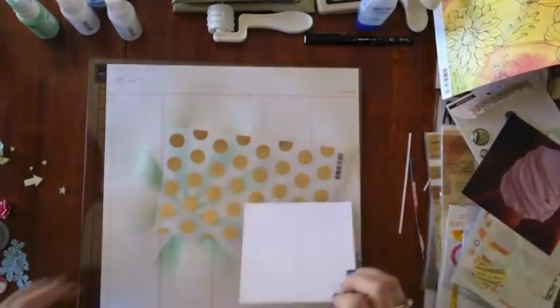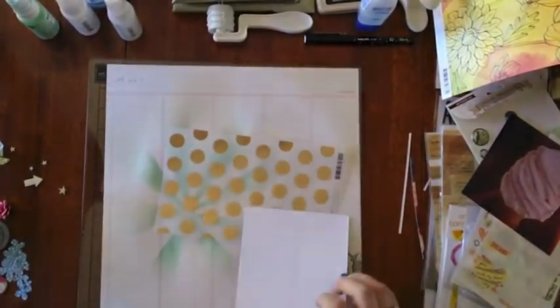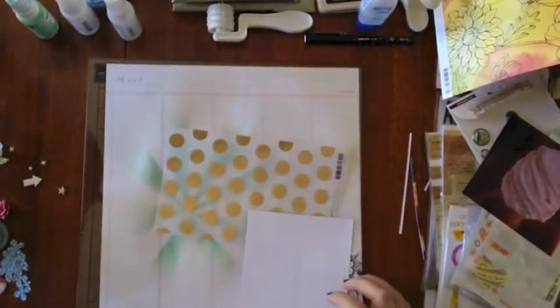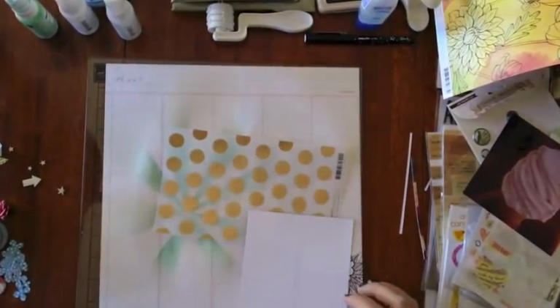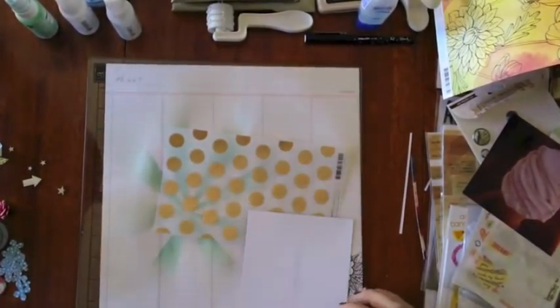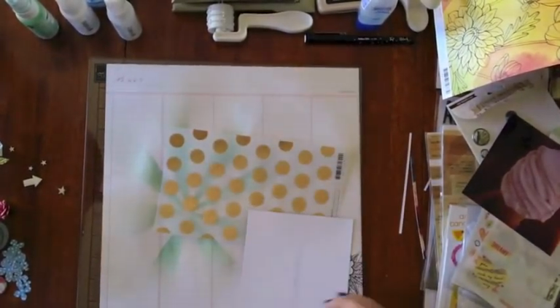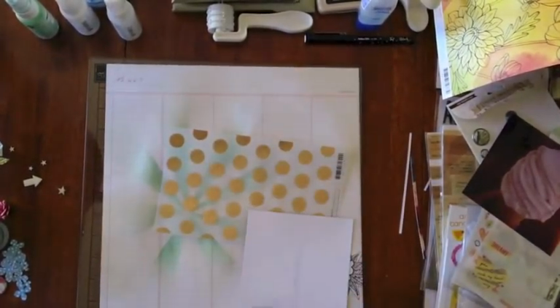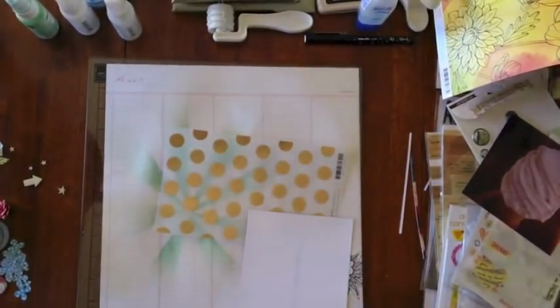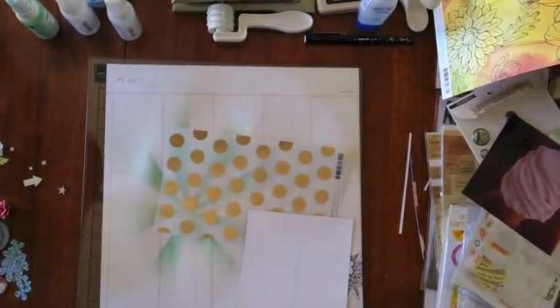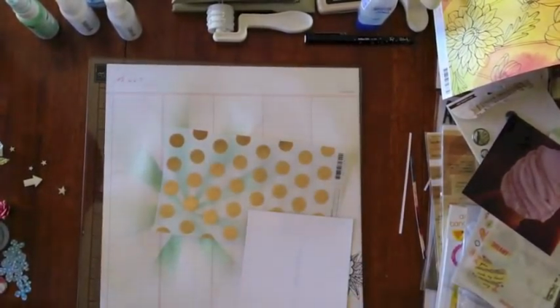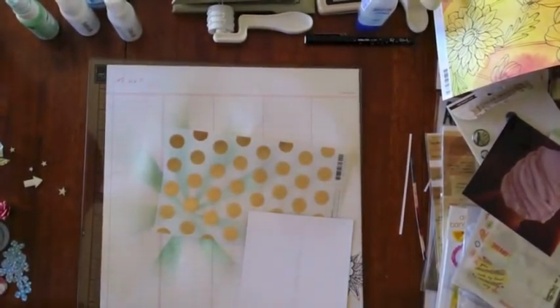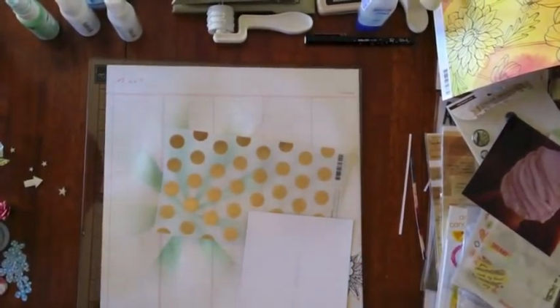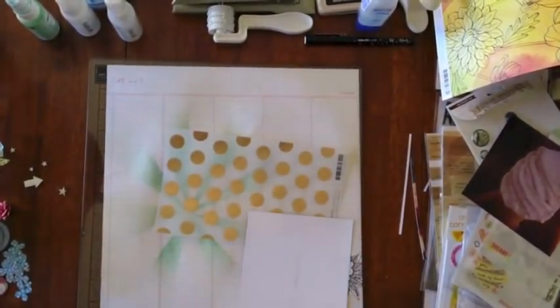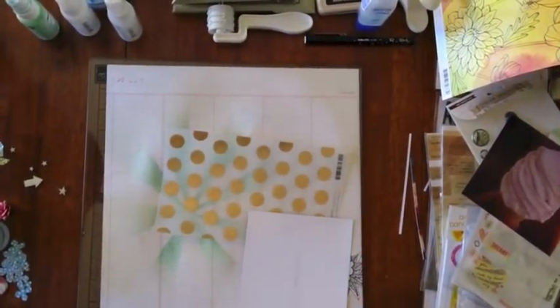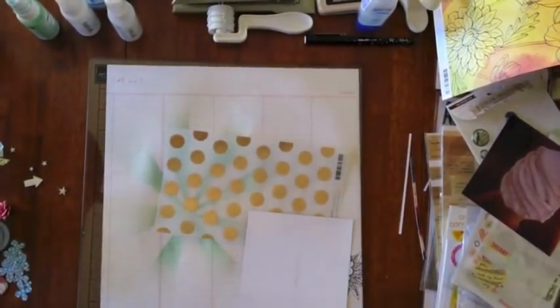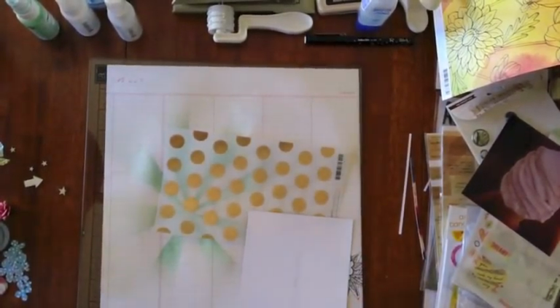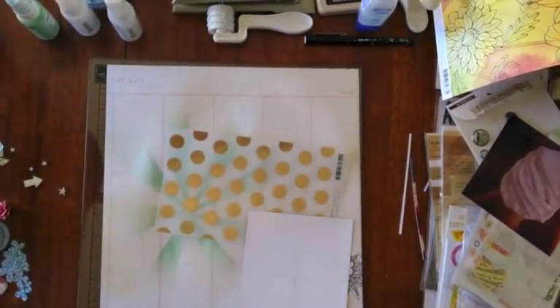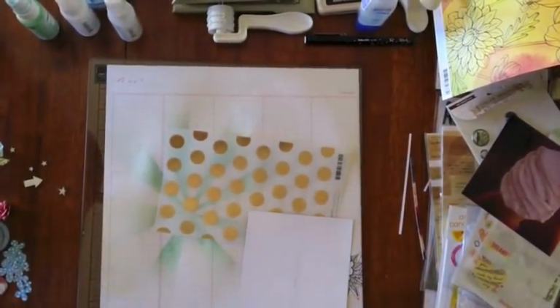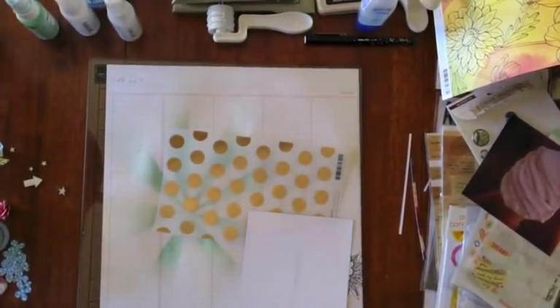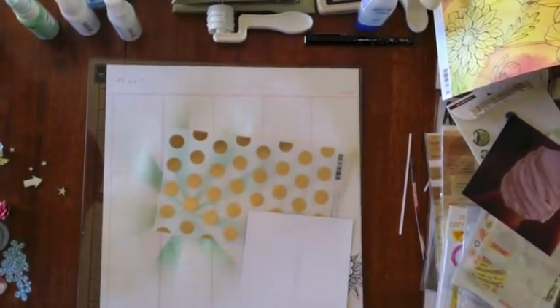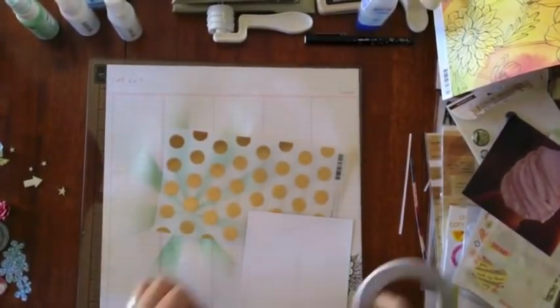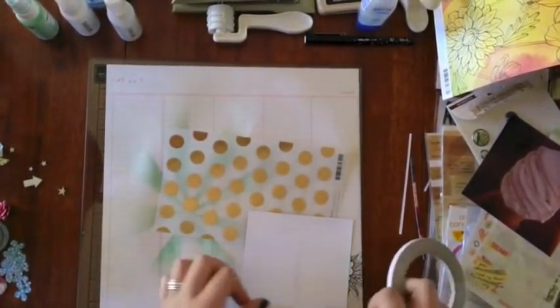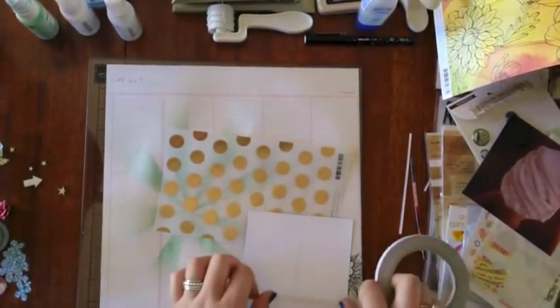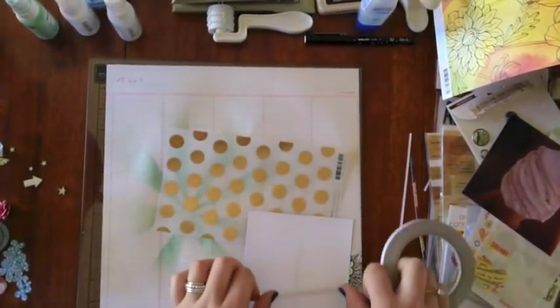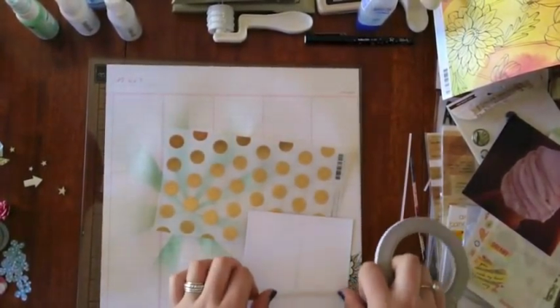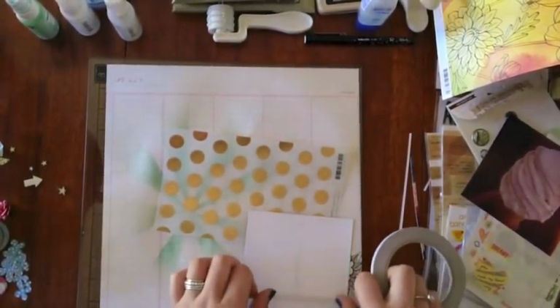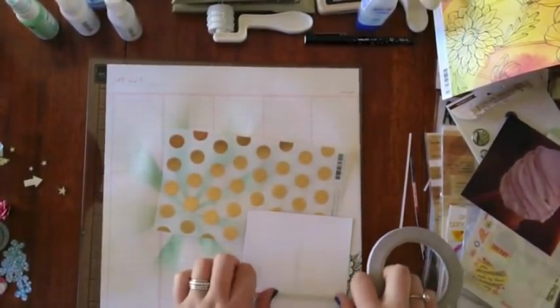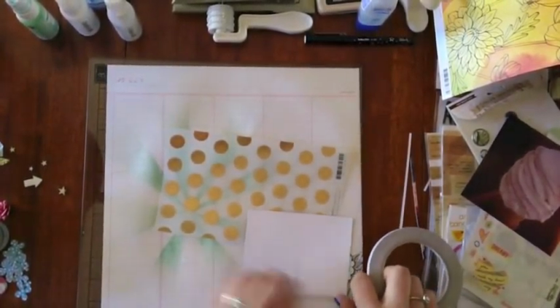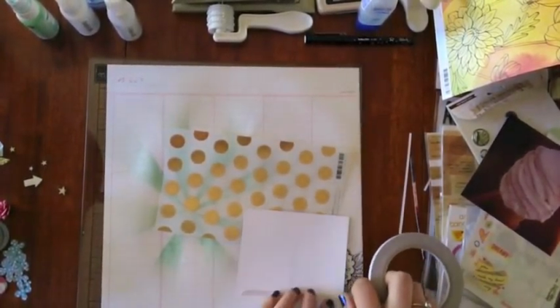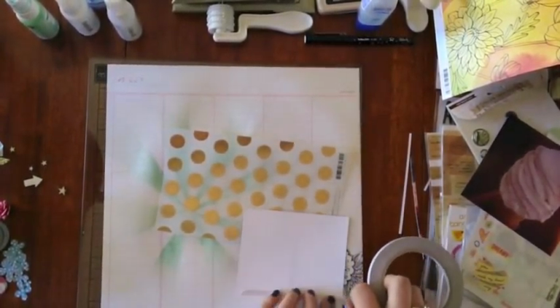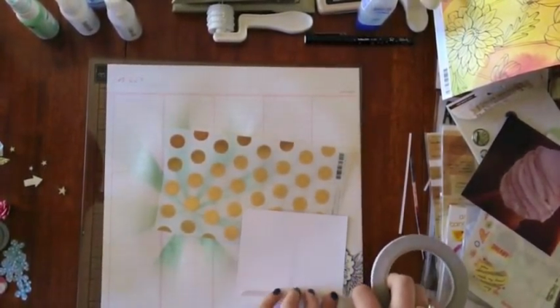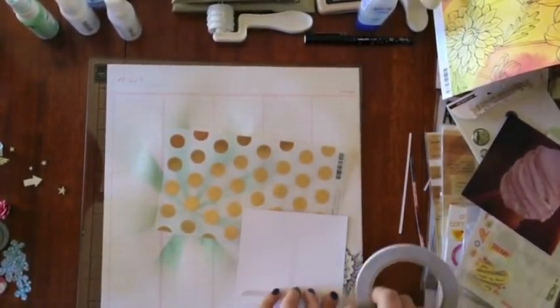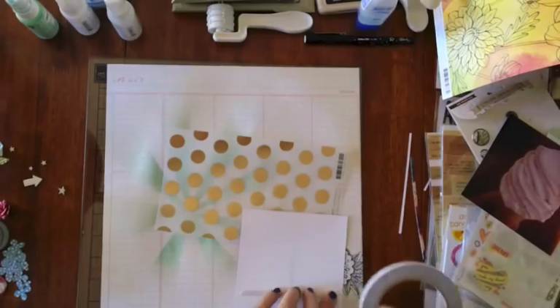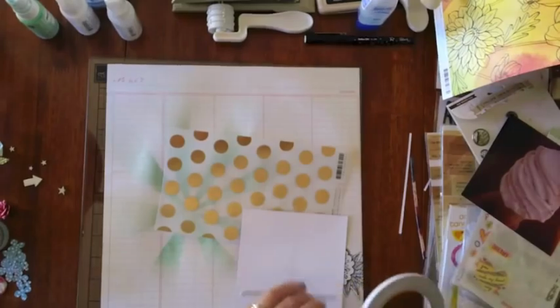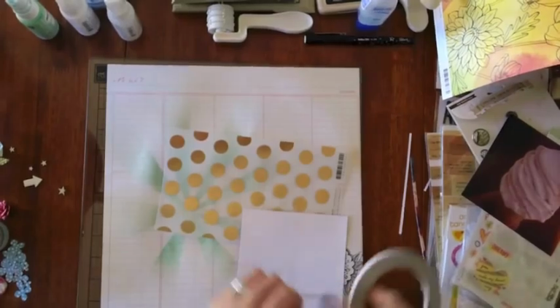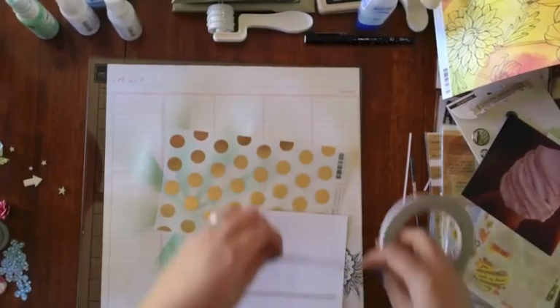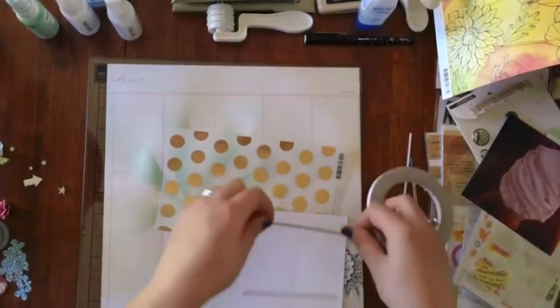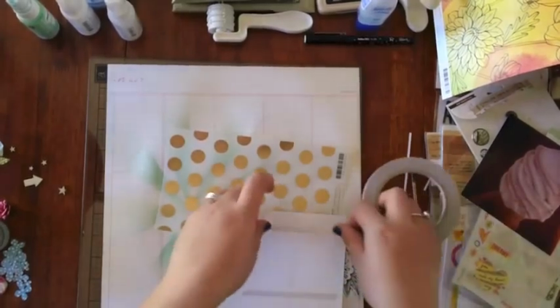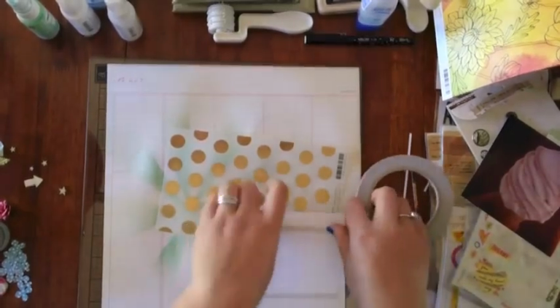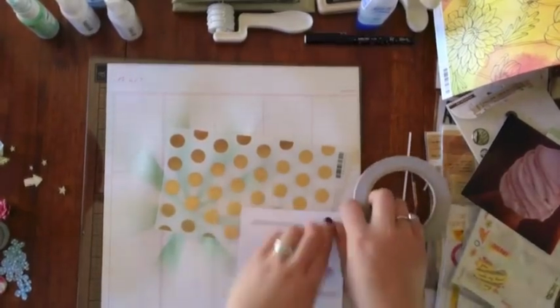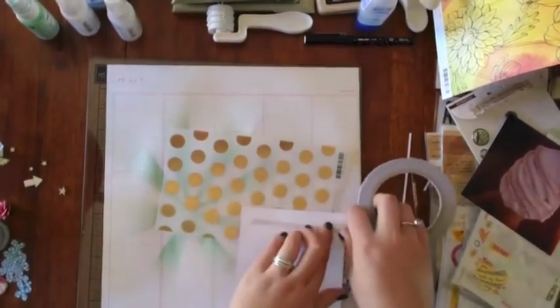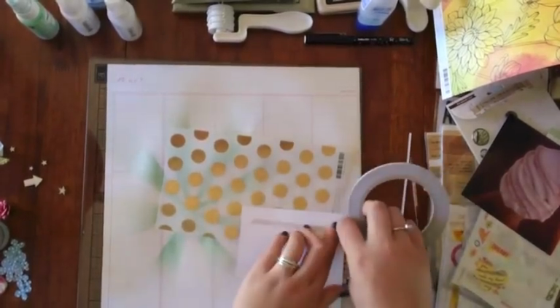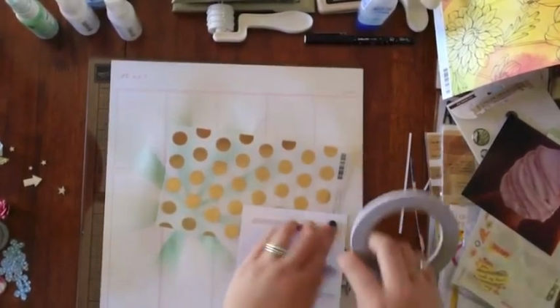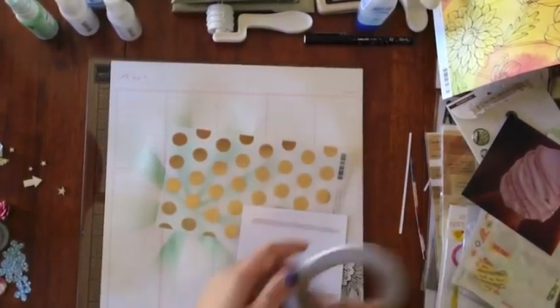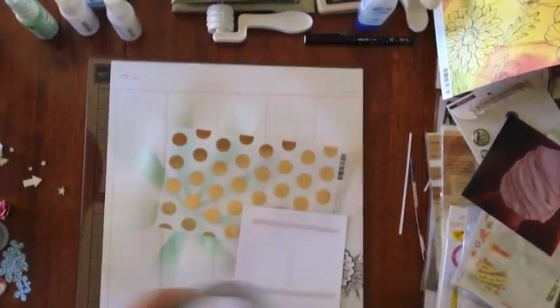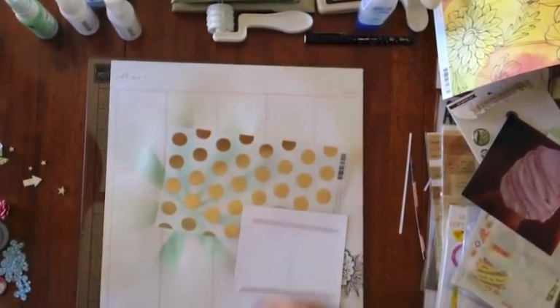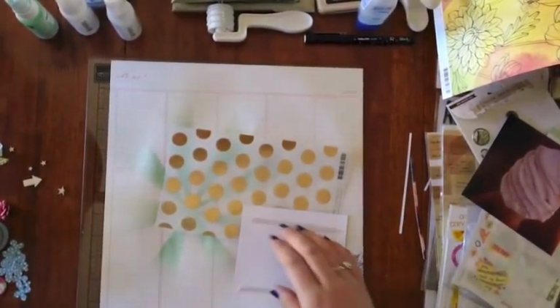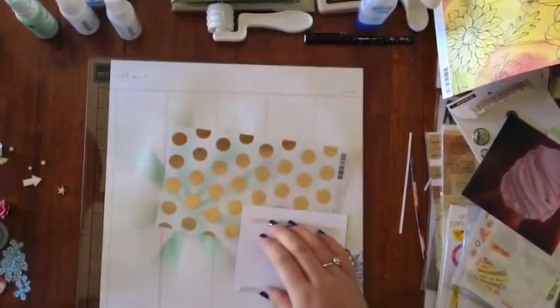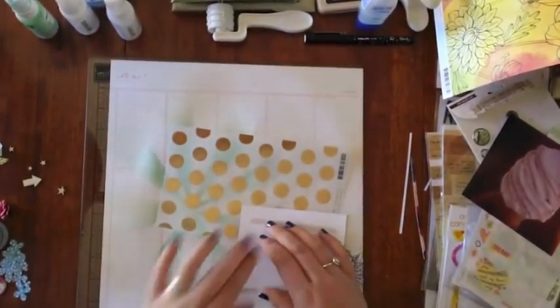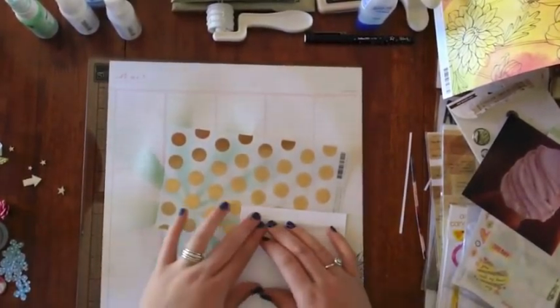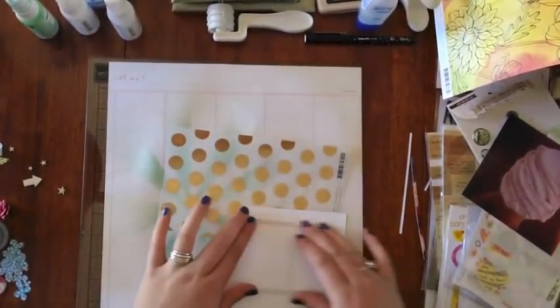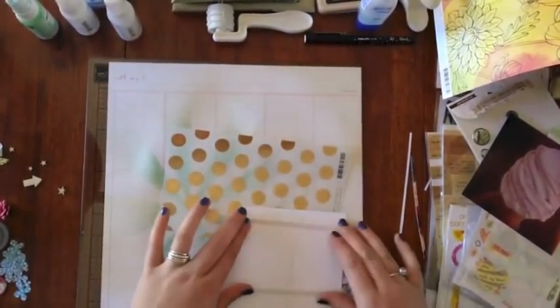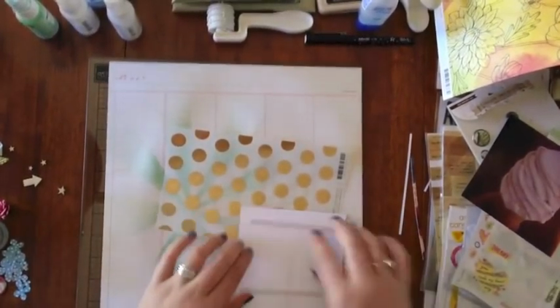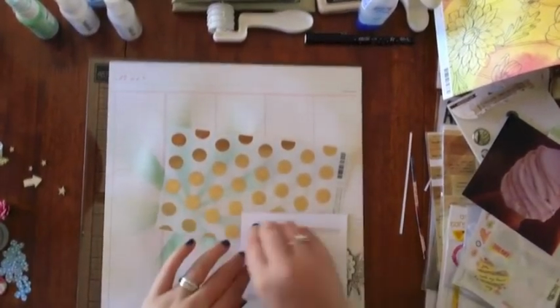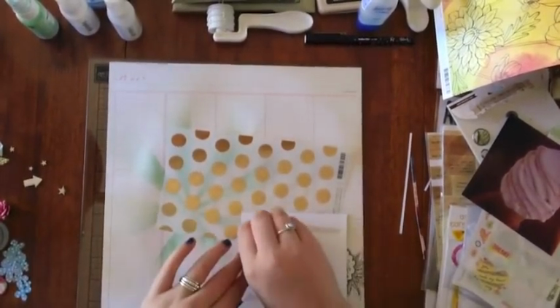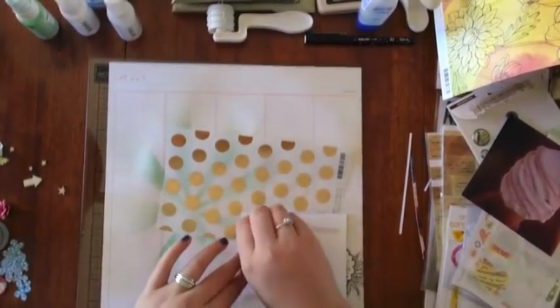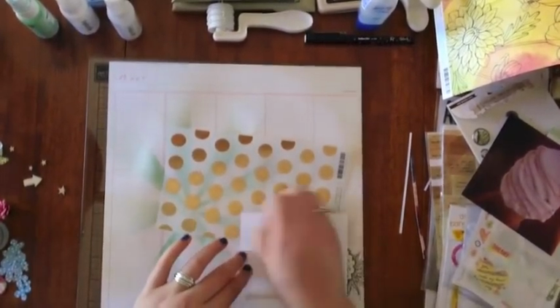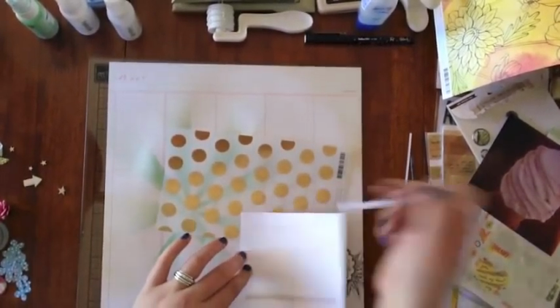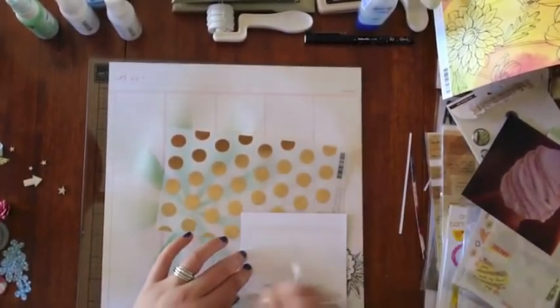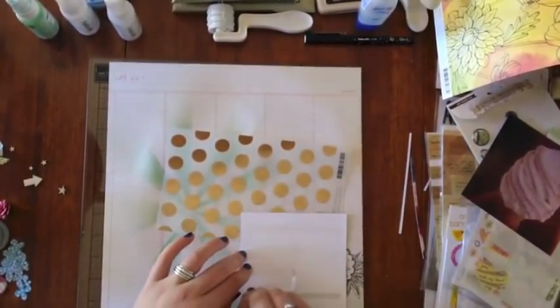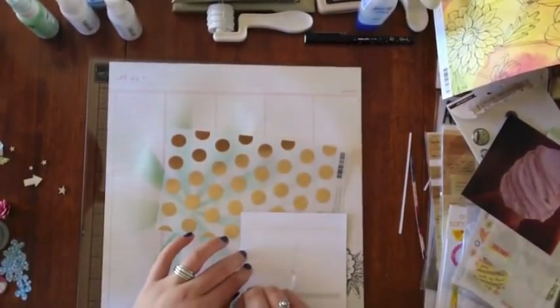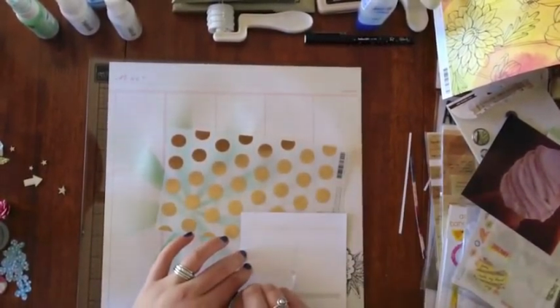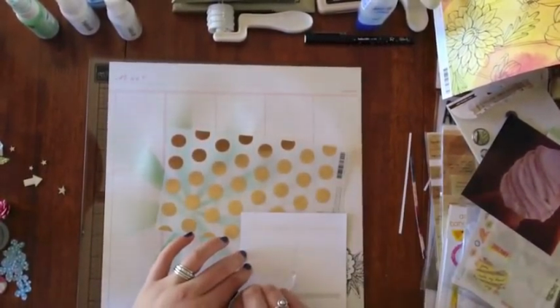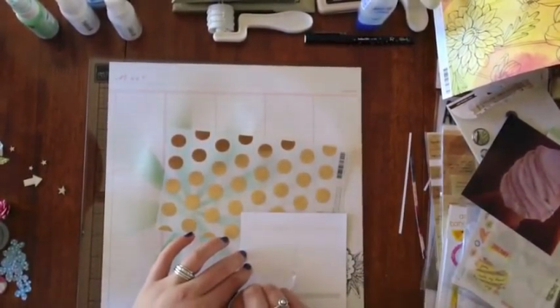And that's my favourite gold dot vellum again — I've been using it on every page lately. It may have been in my last video.